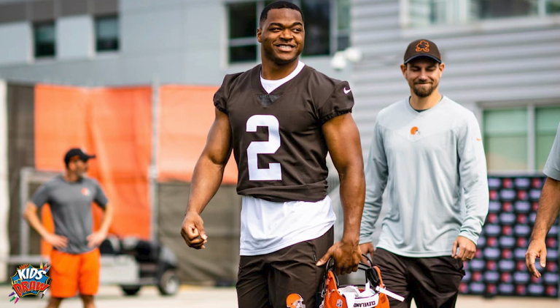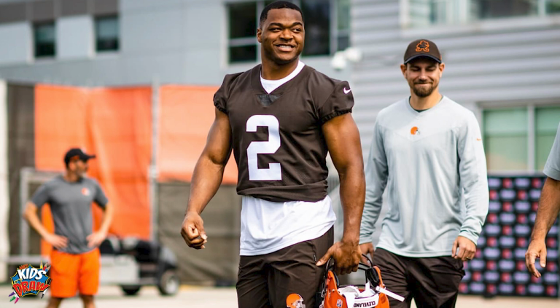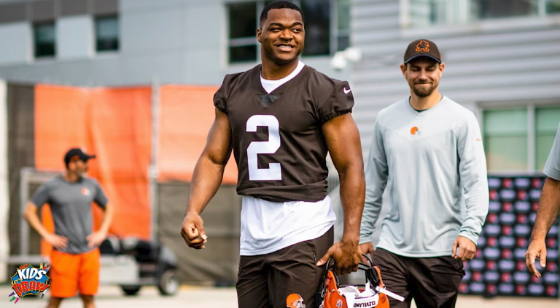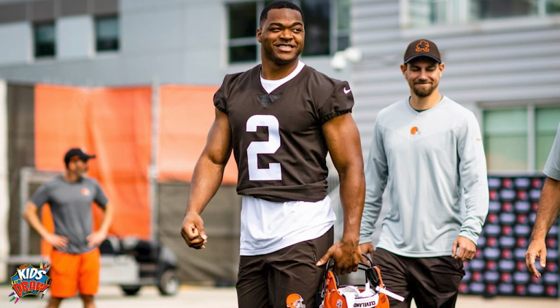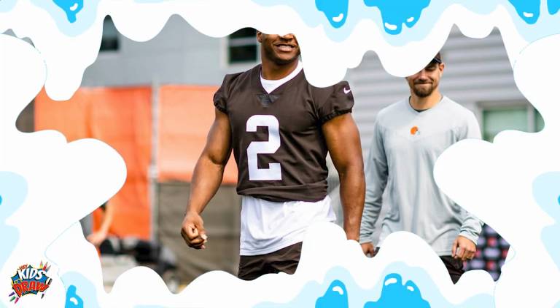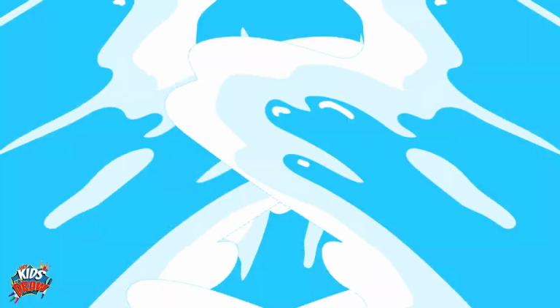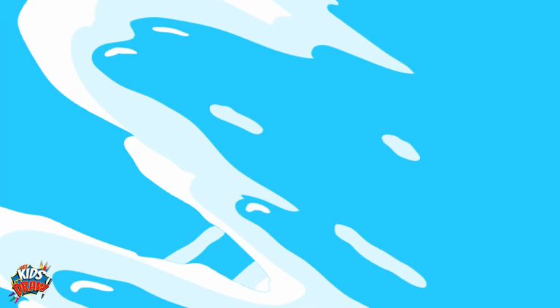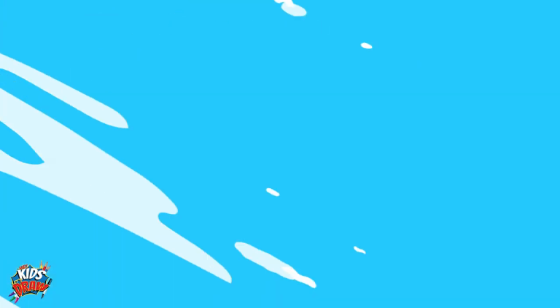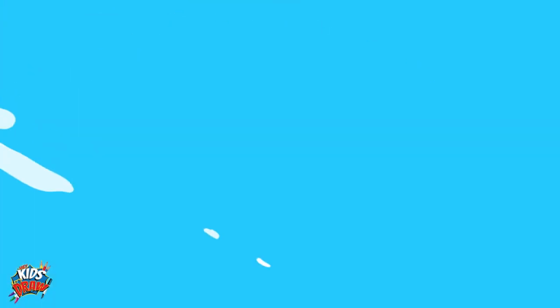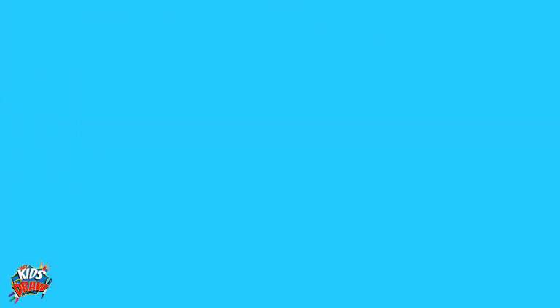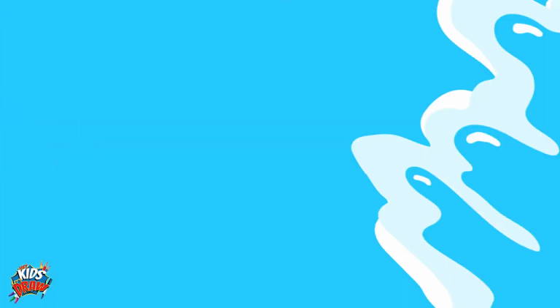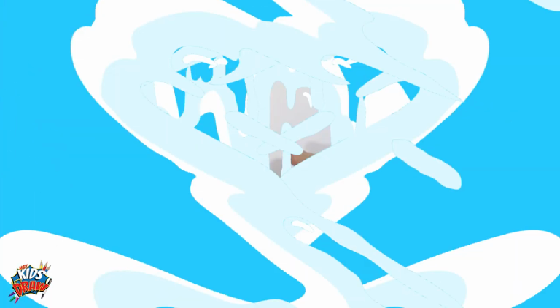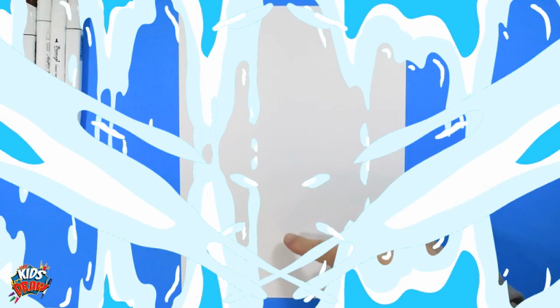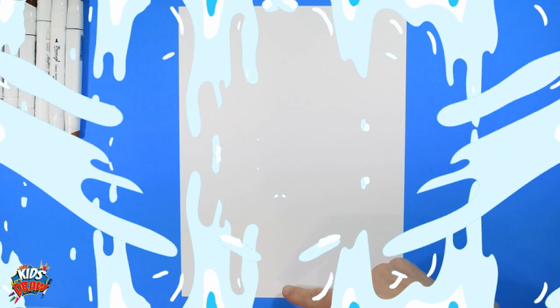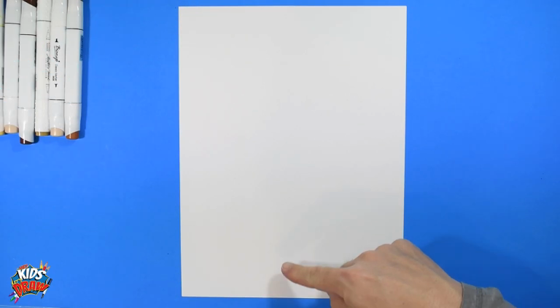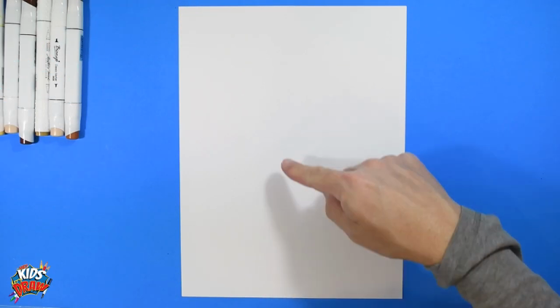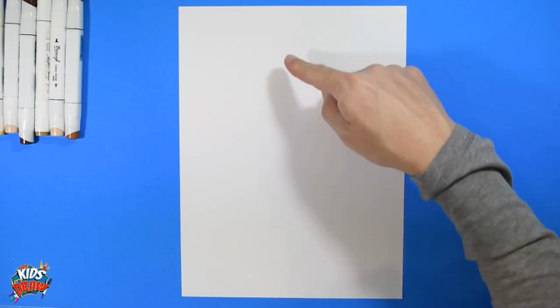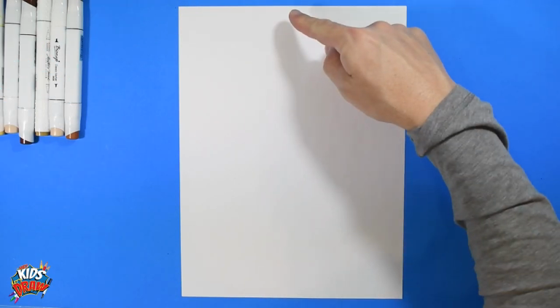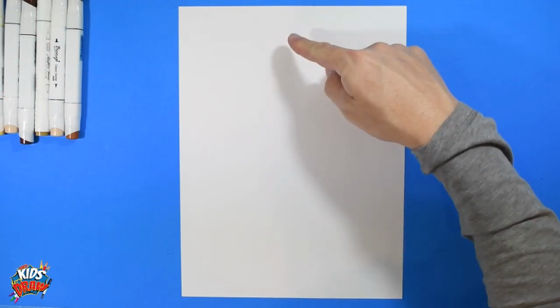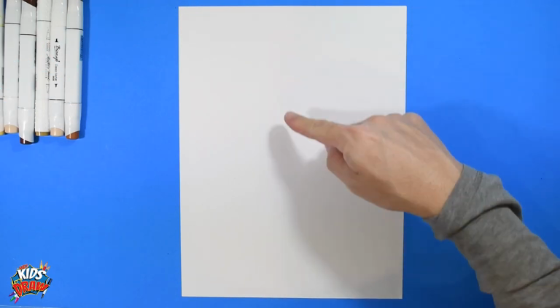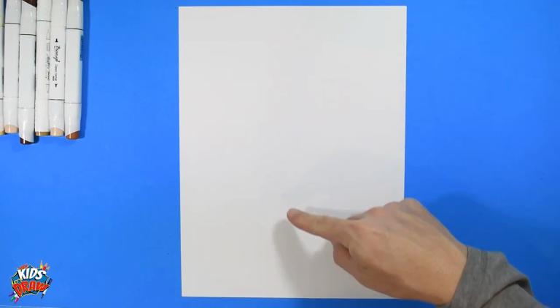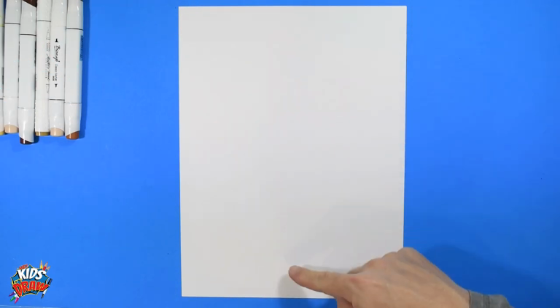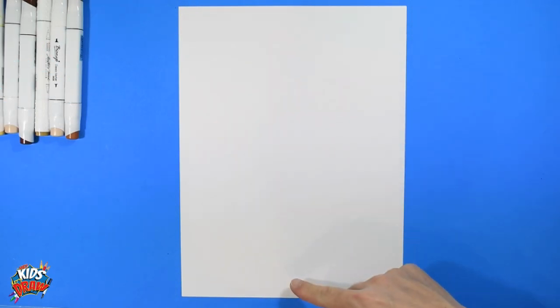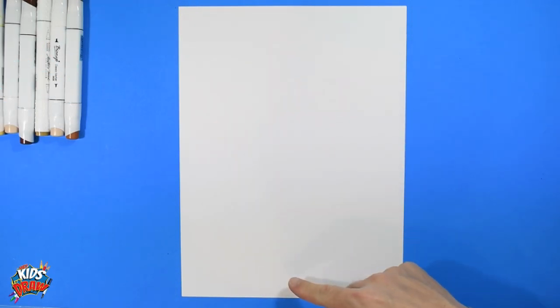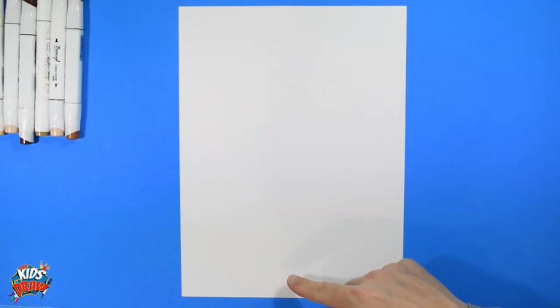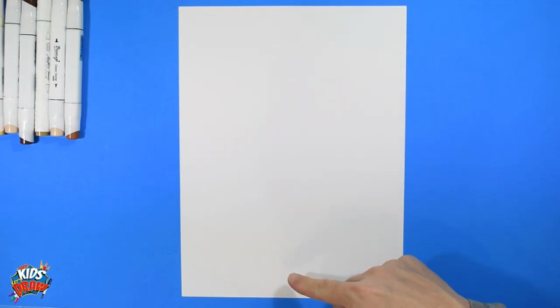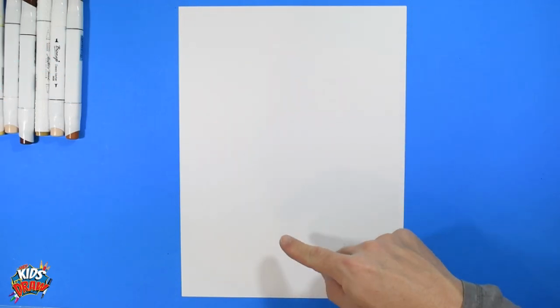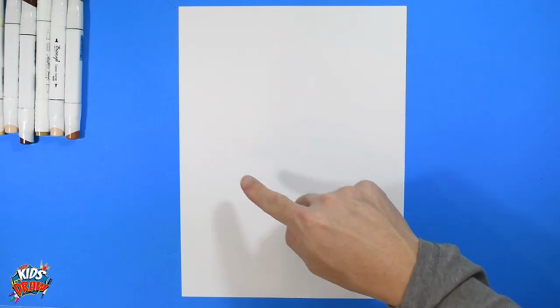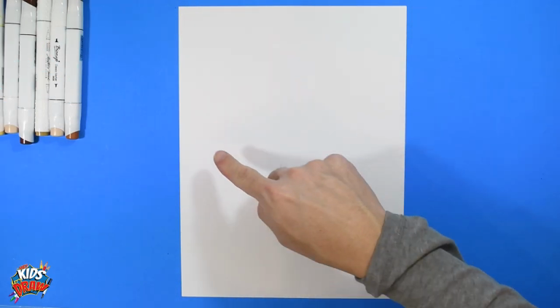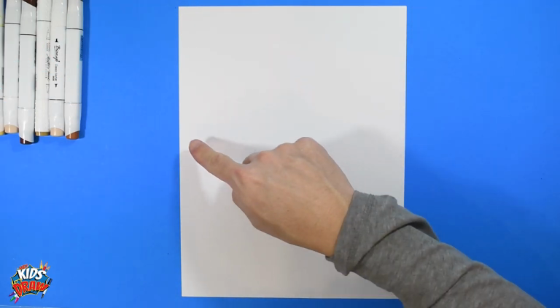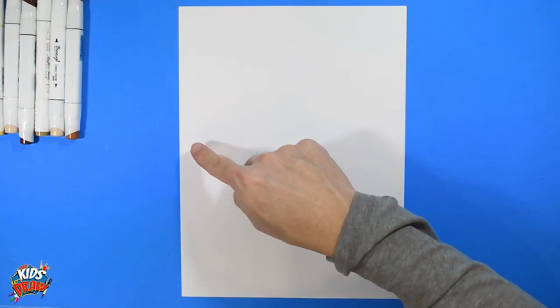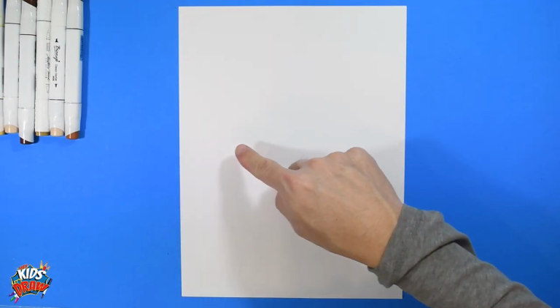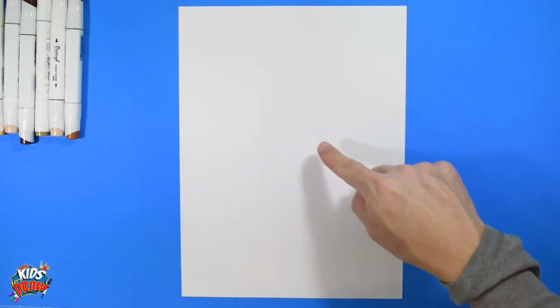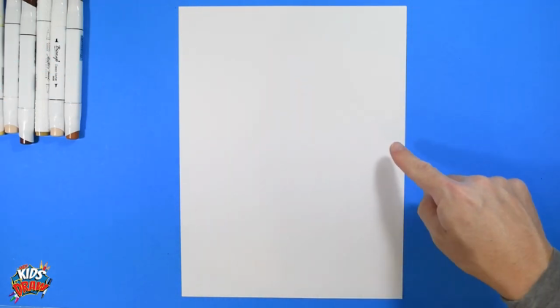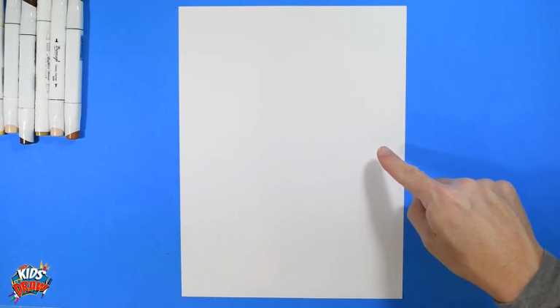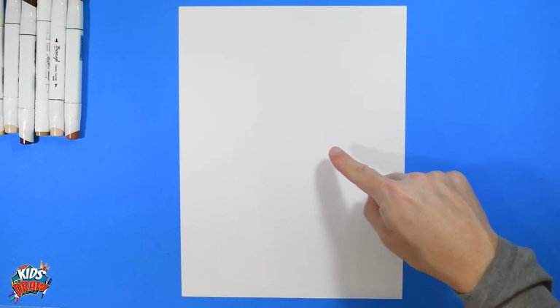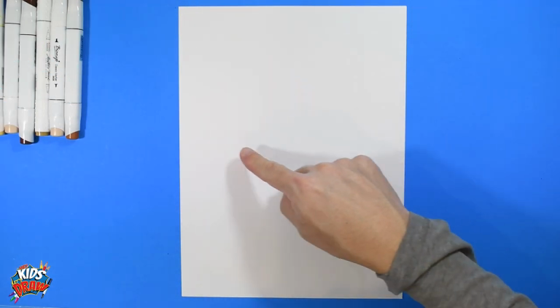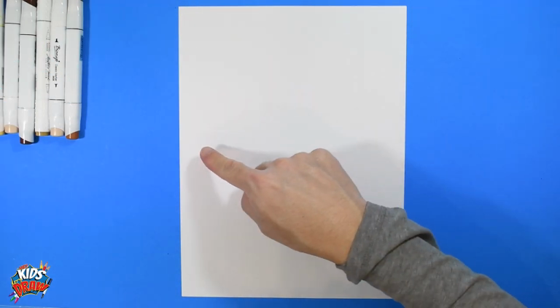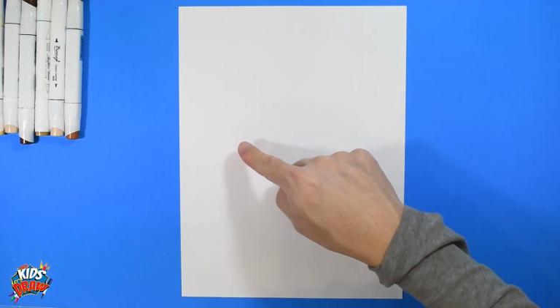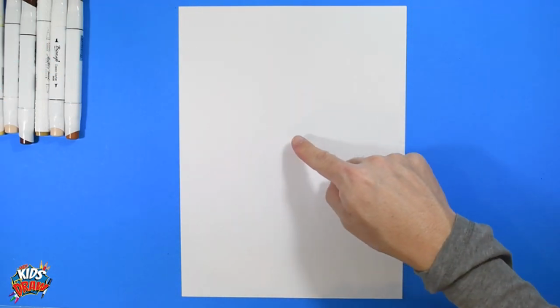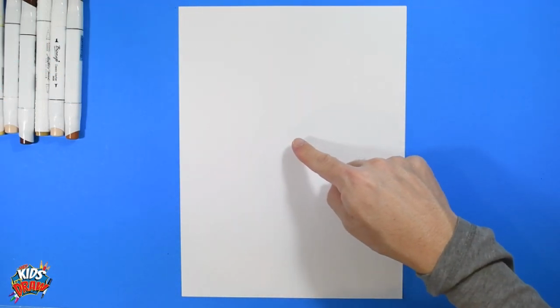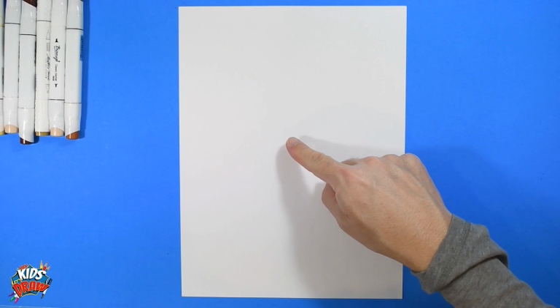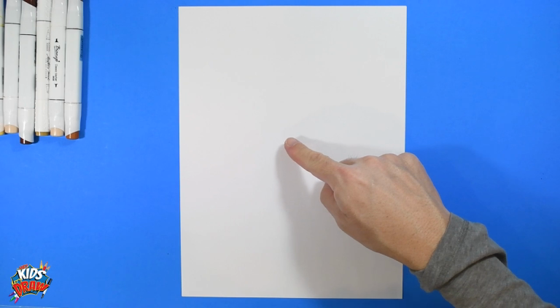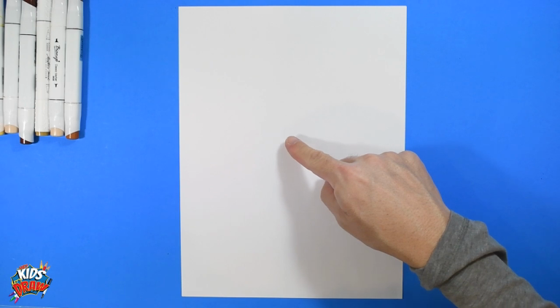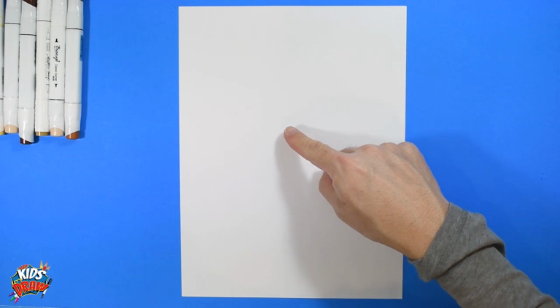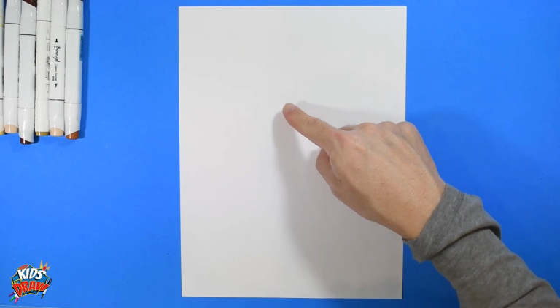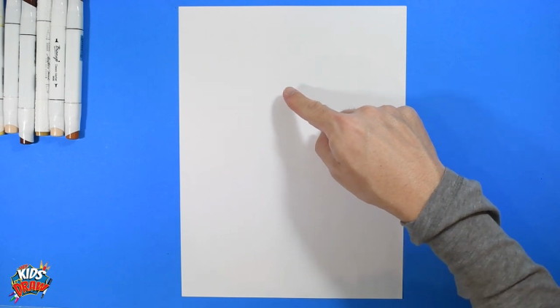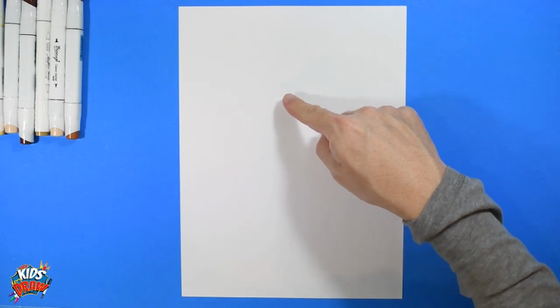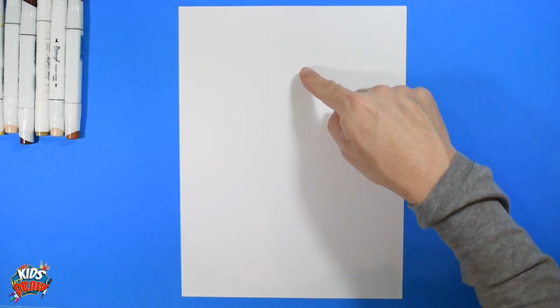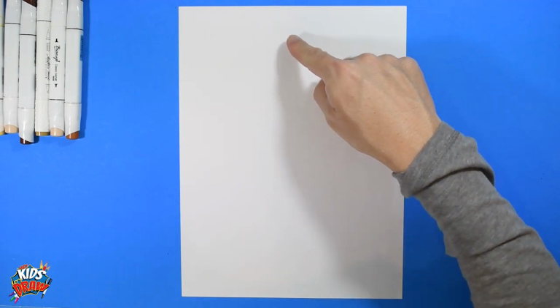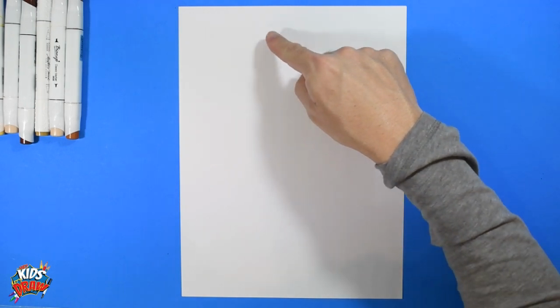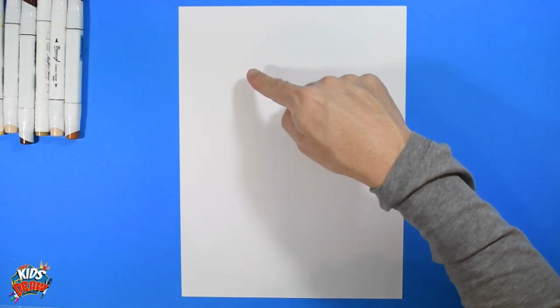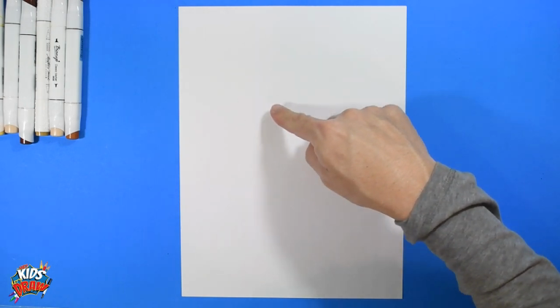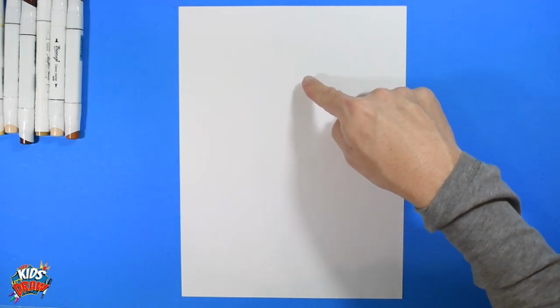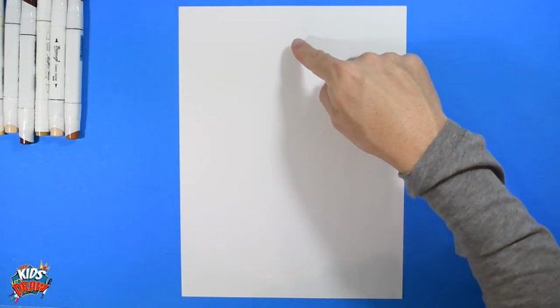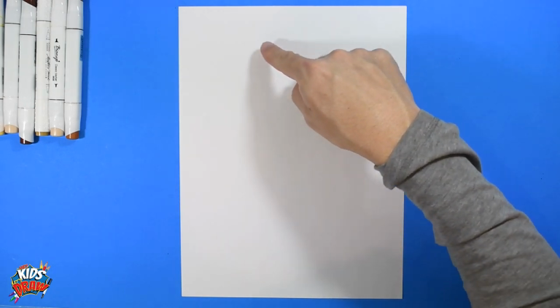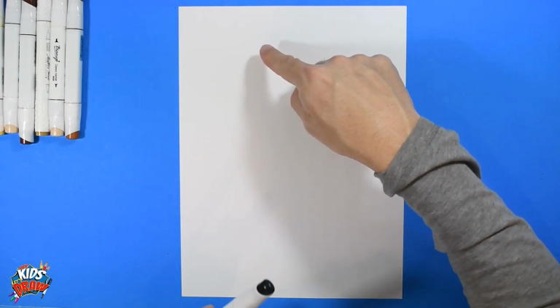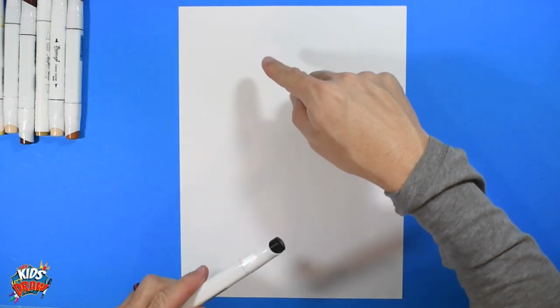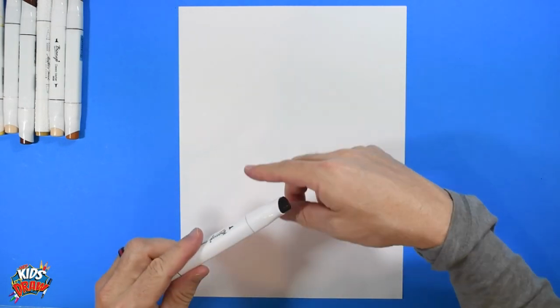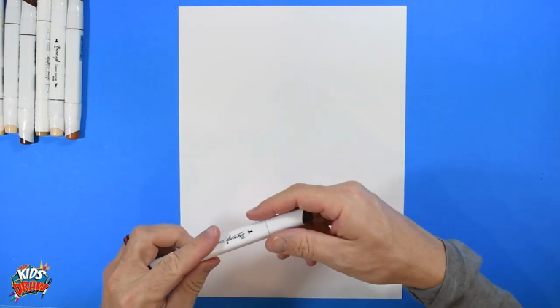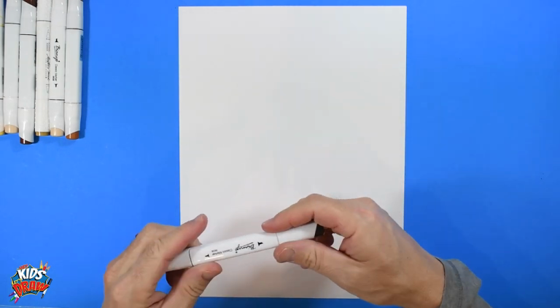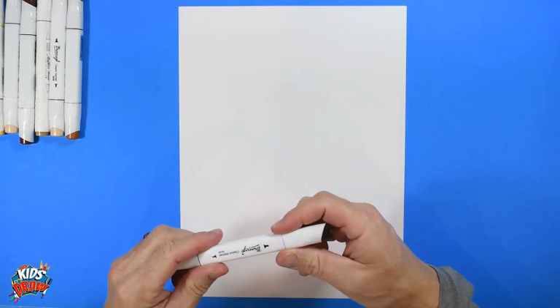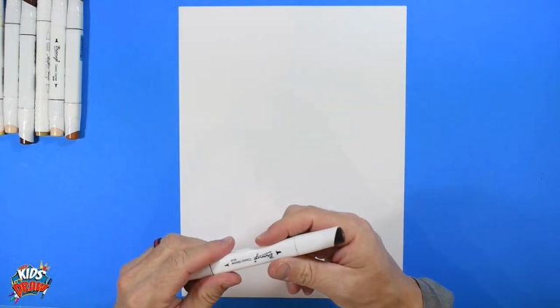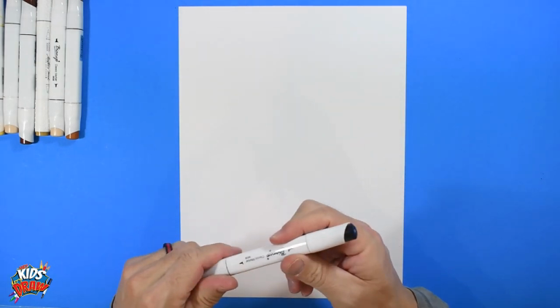So we're going to get started. Let's find the center of our page up and down, center of our page across, and then shift up. We'll do Amari Cooper's head right there.